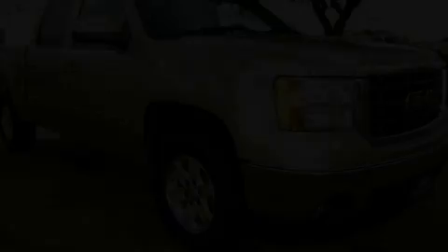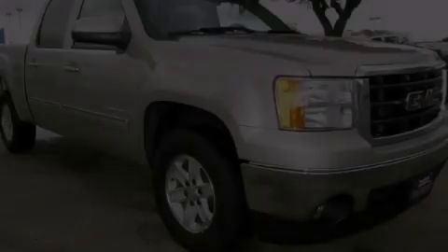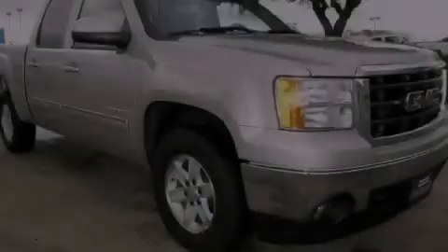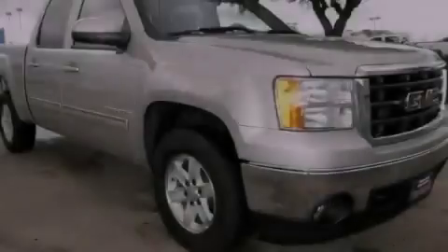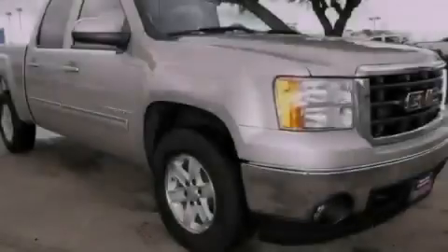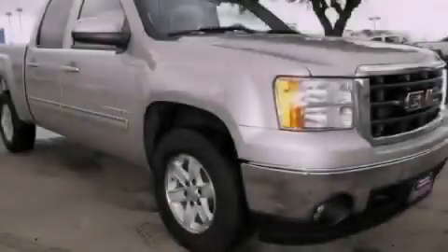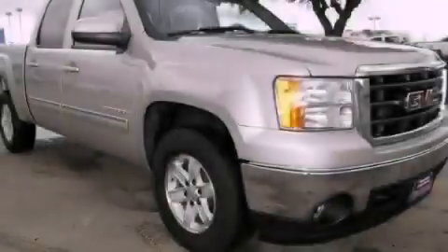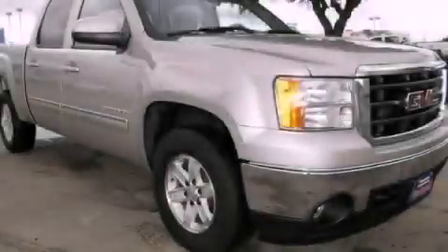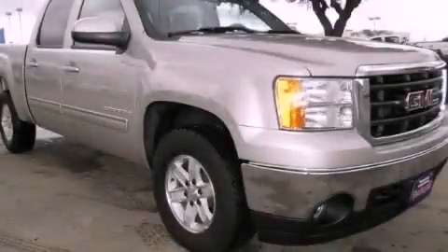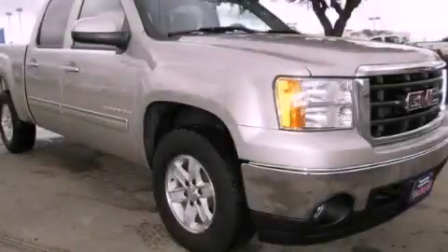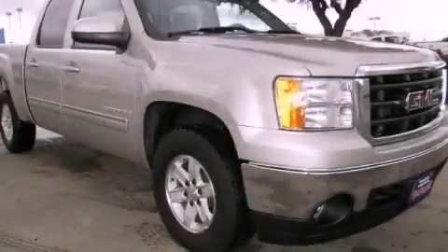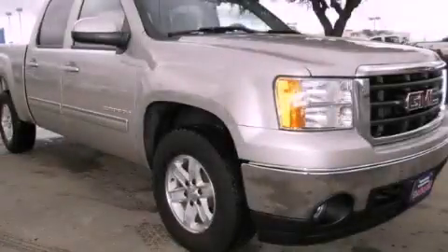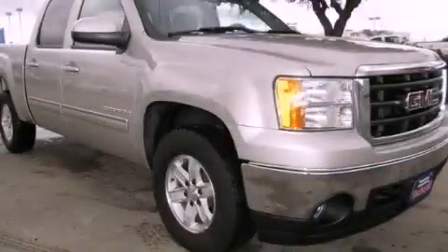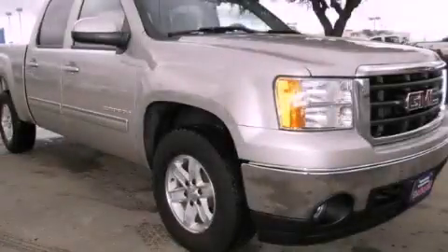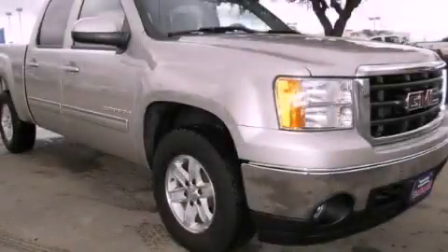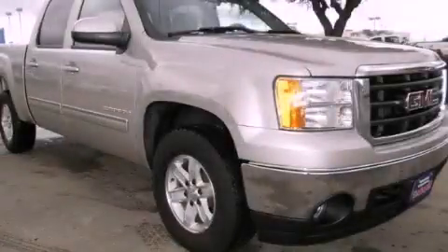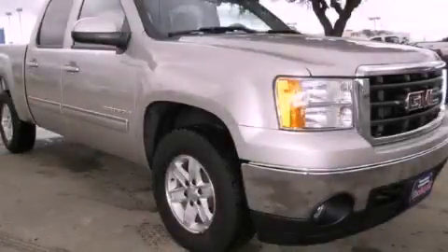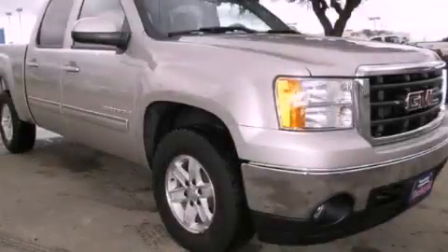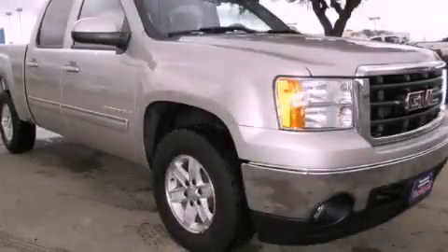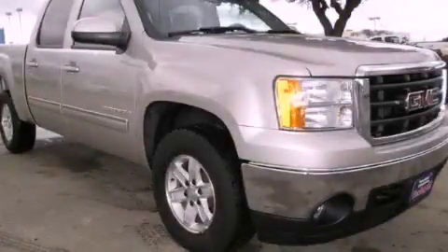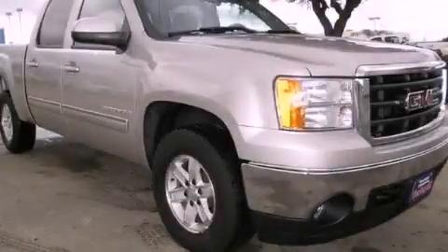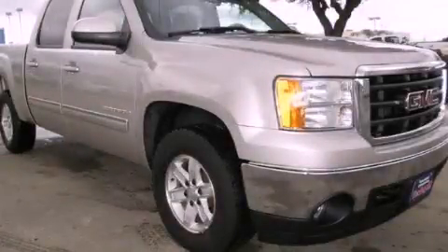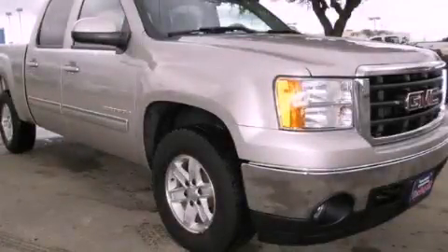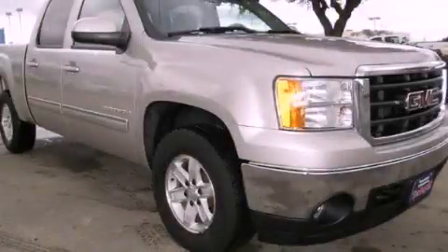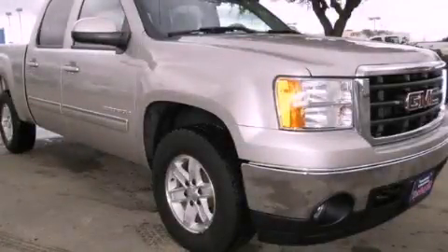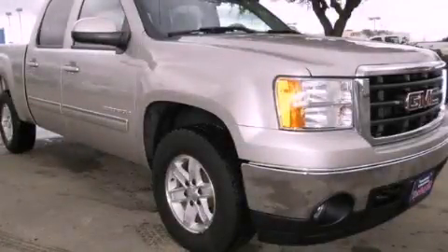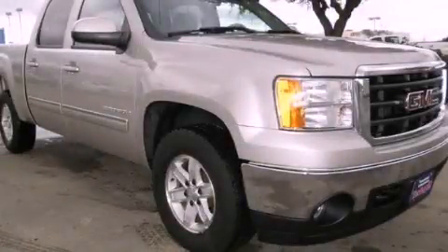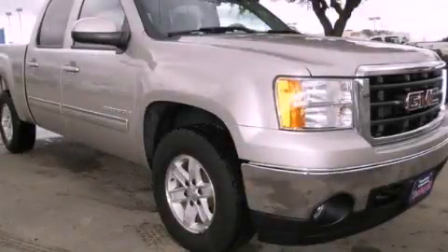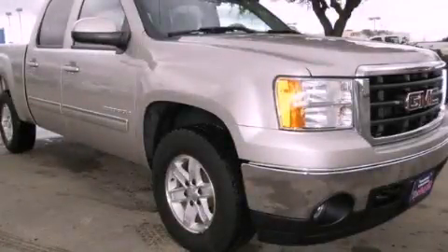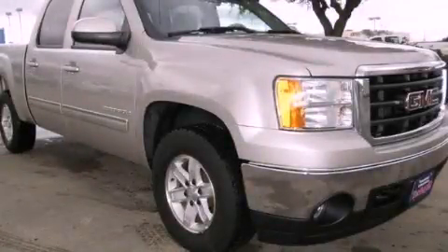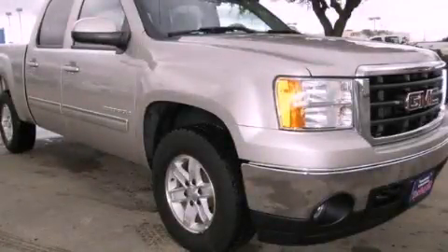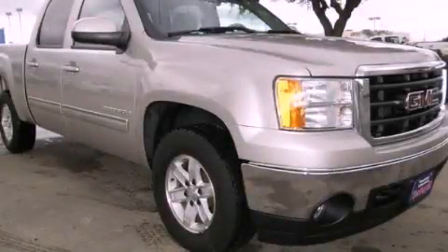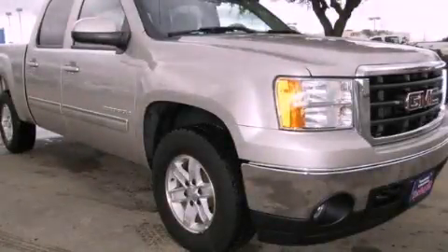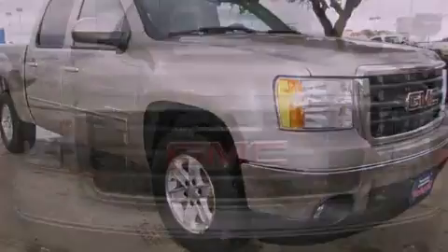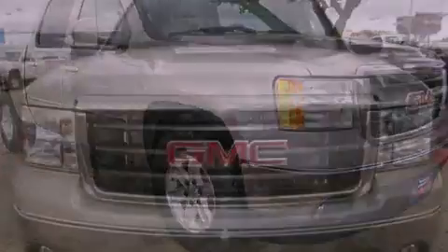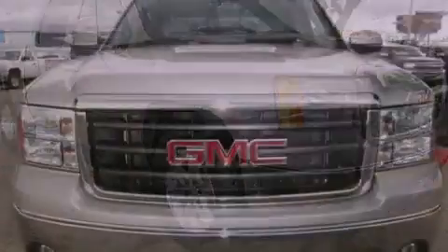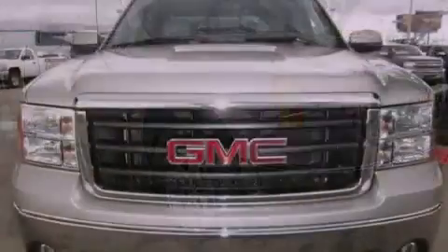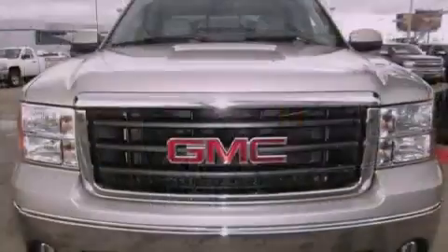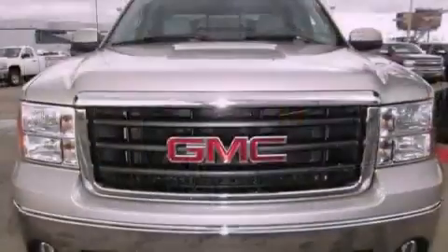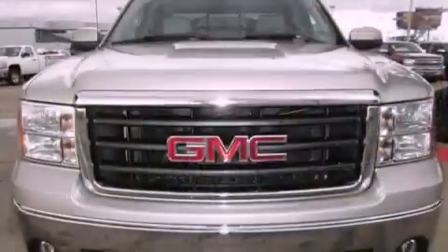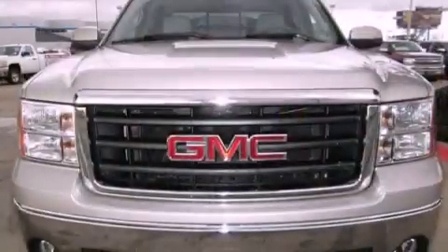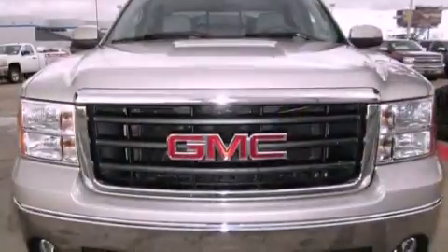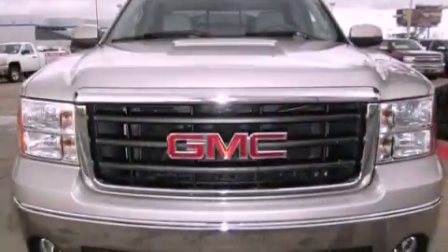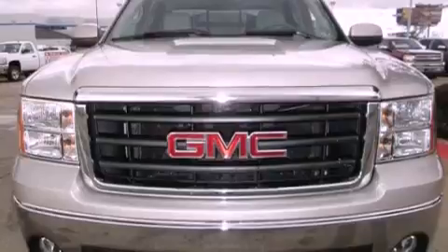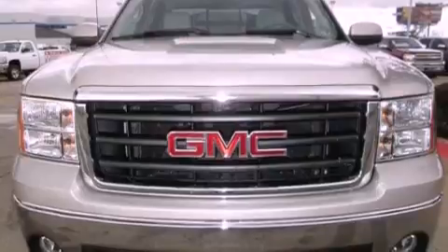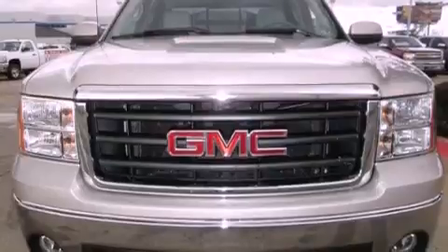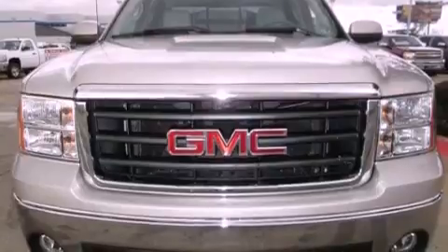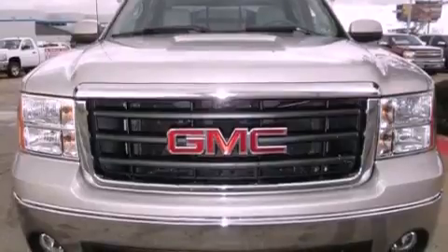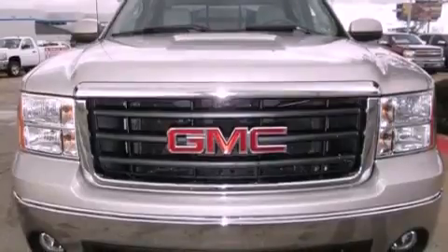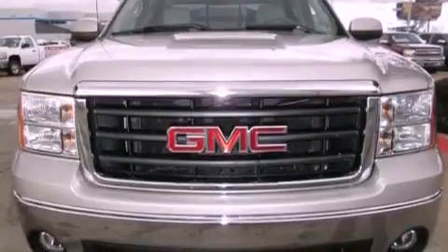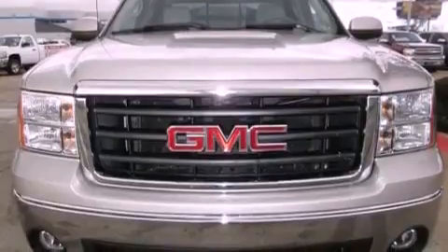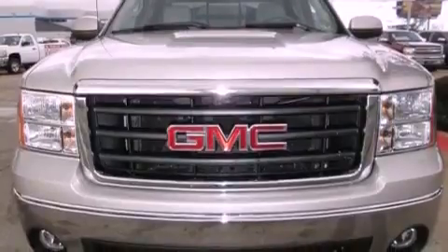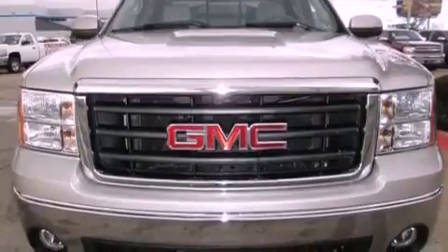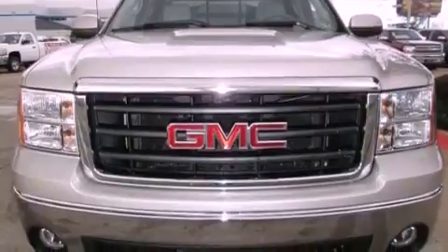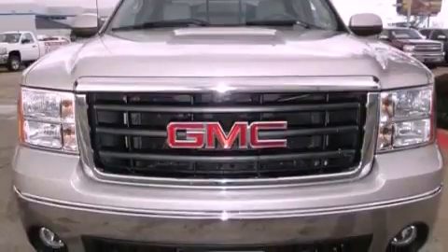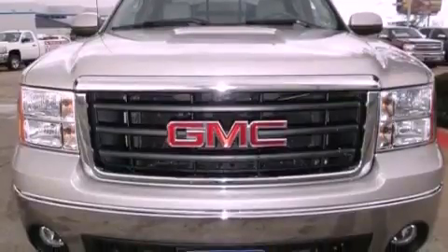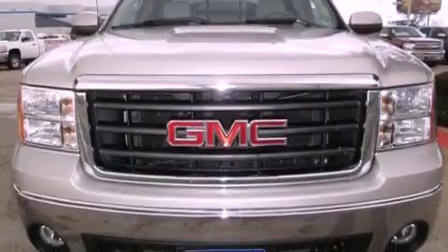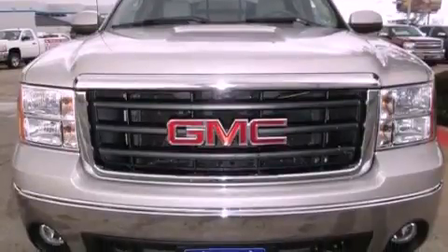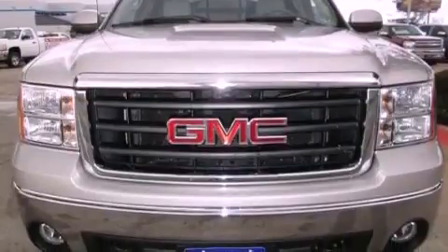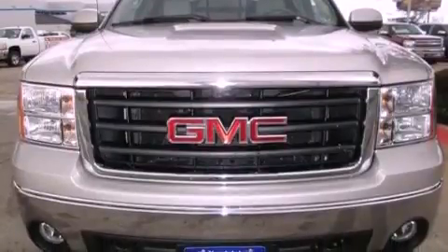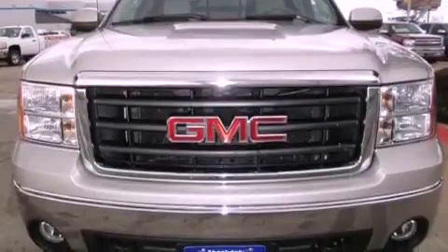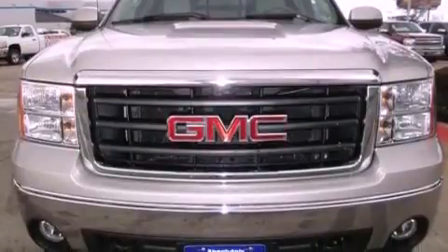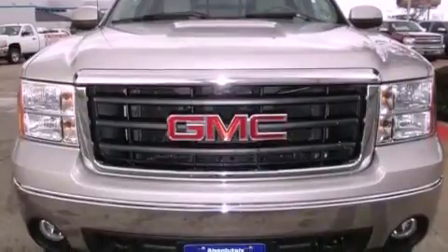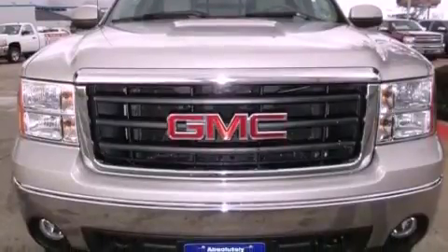This is a 2007 GMC Sierra 1500 — strong, durable, and dependable.